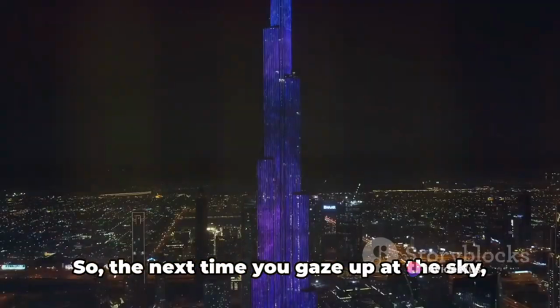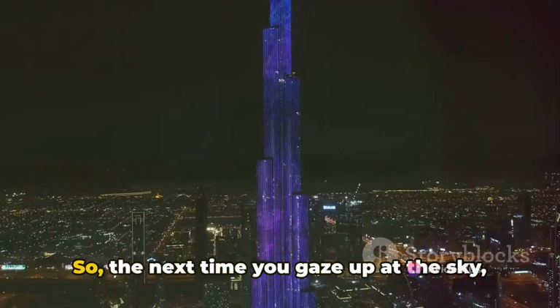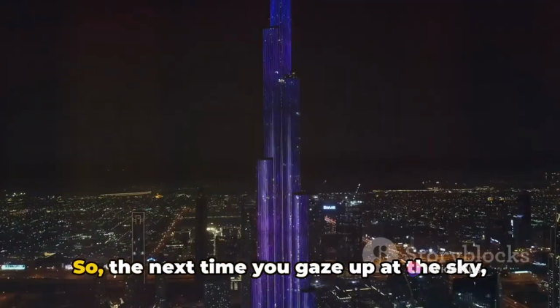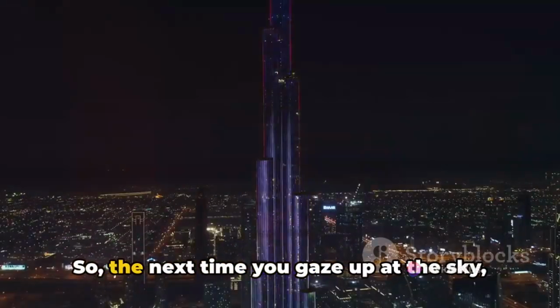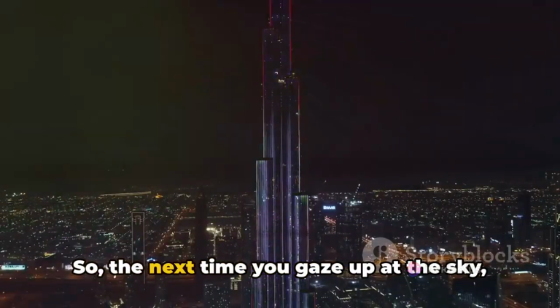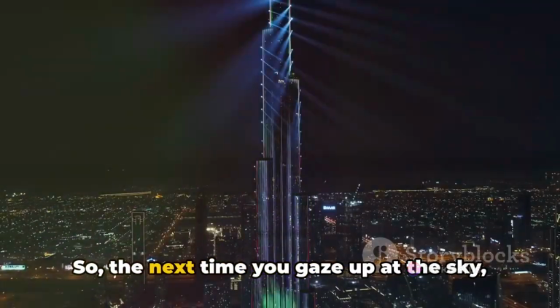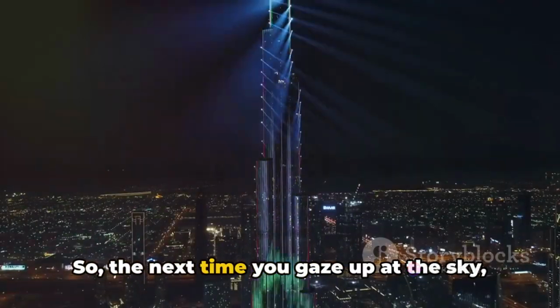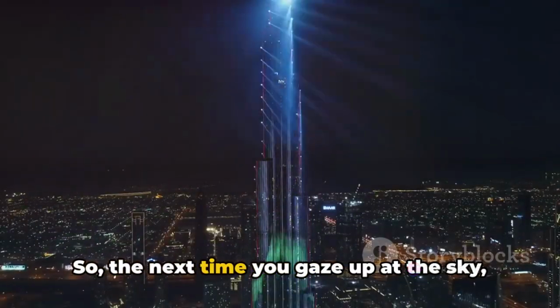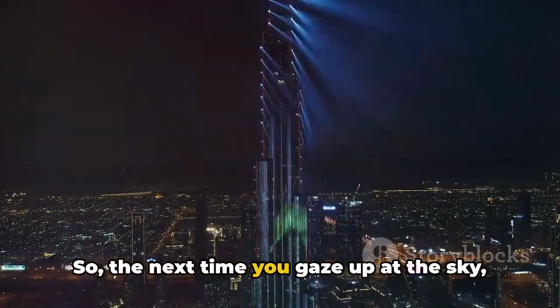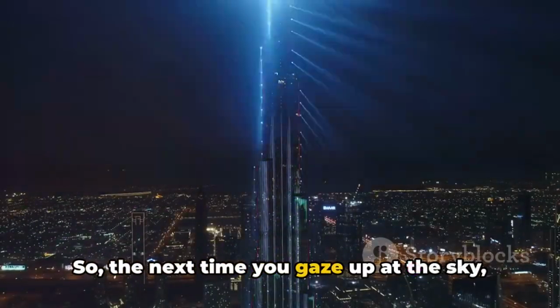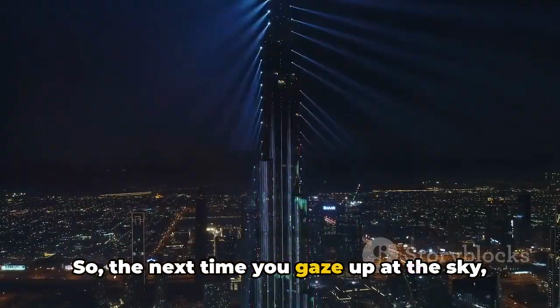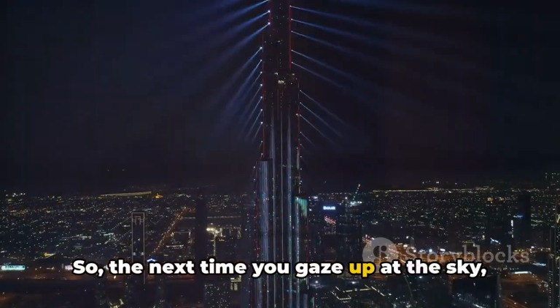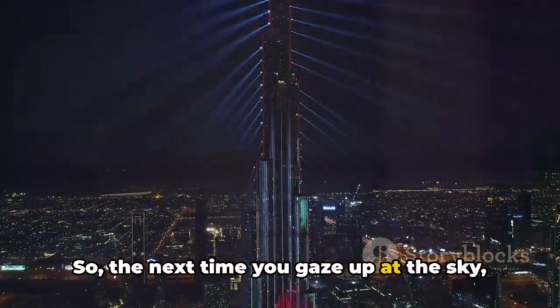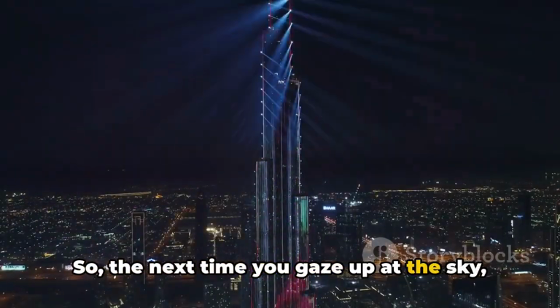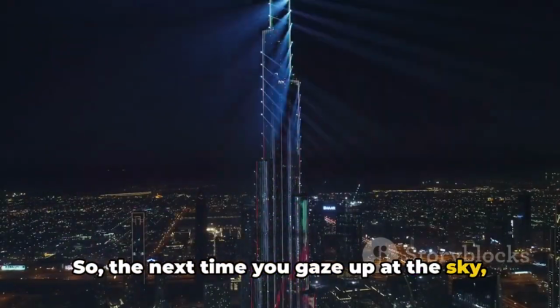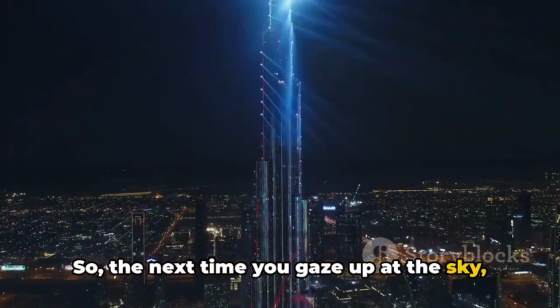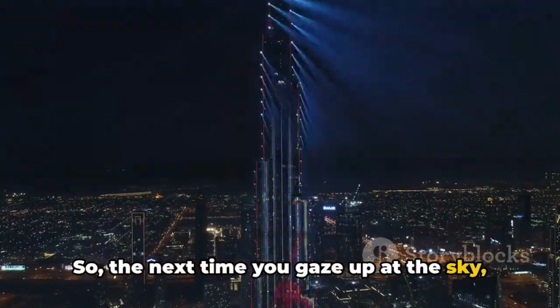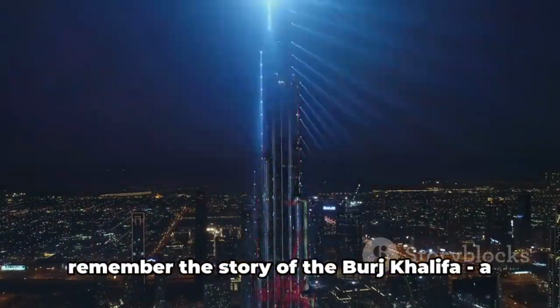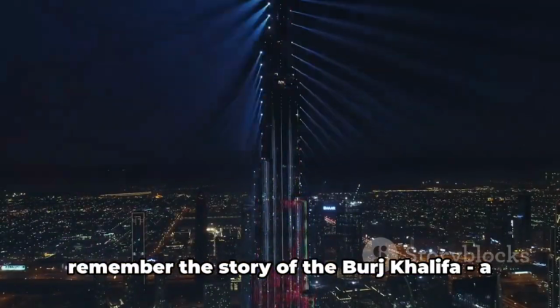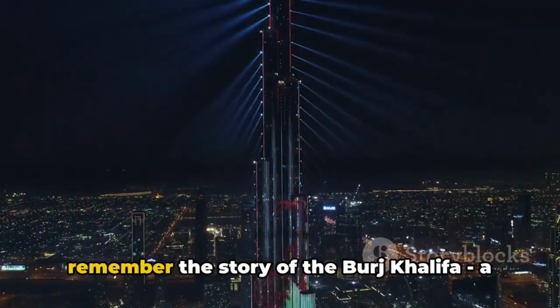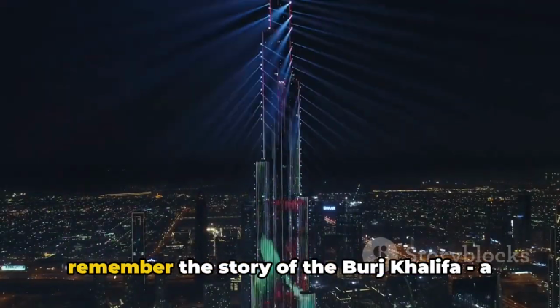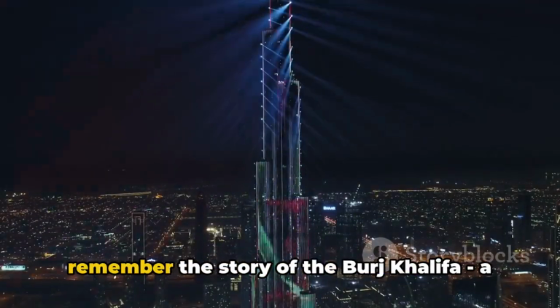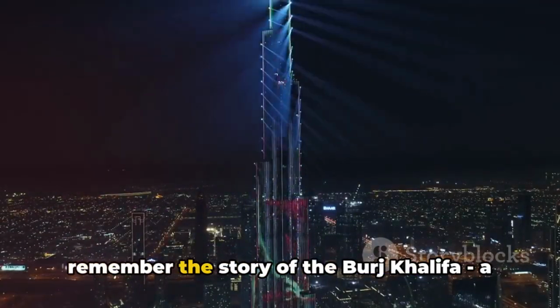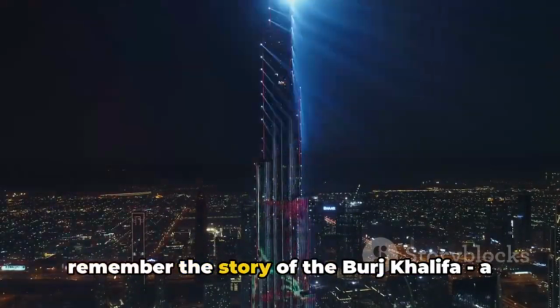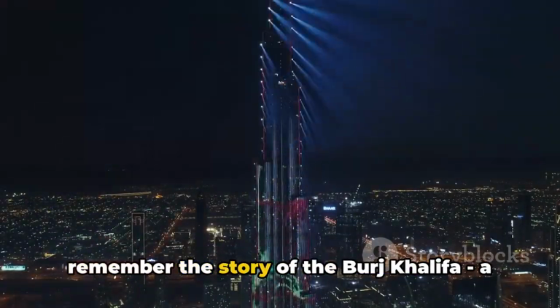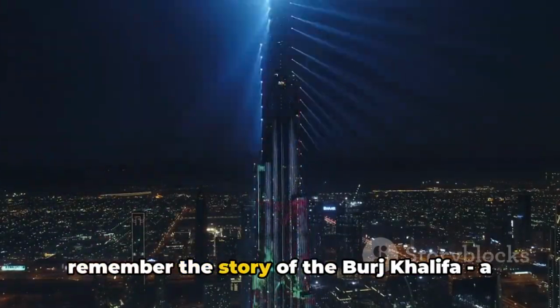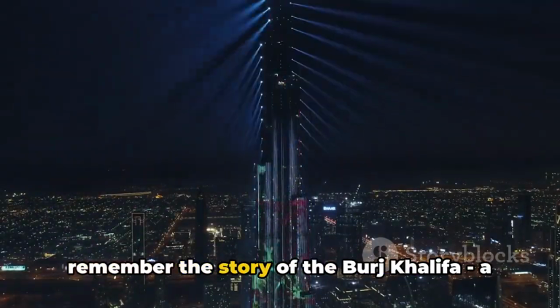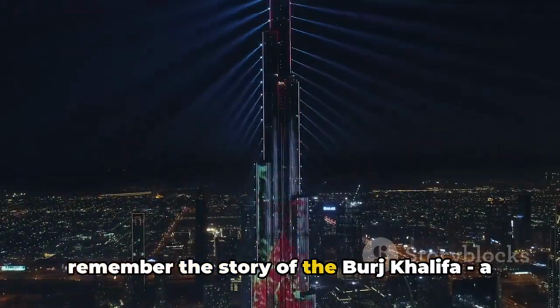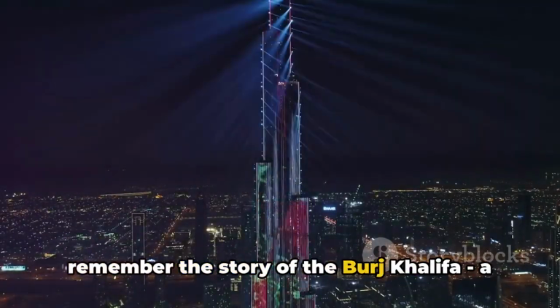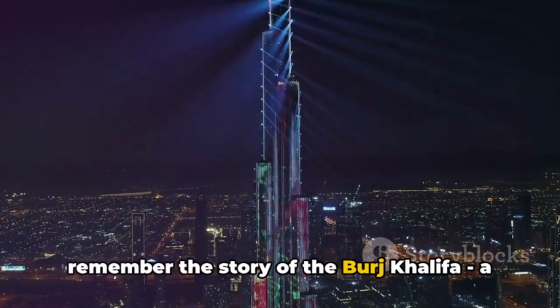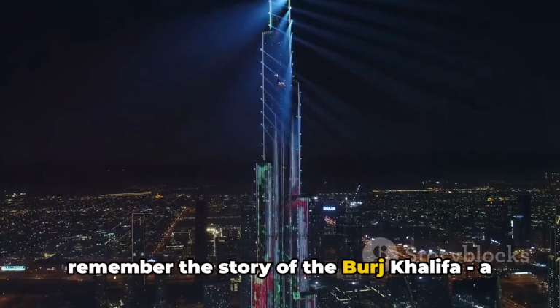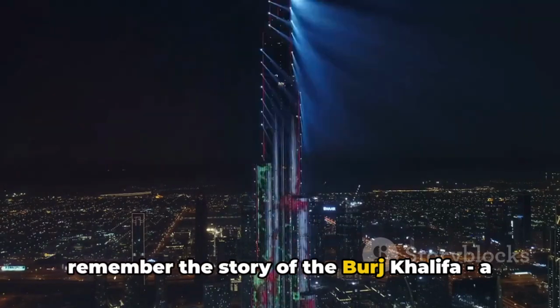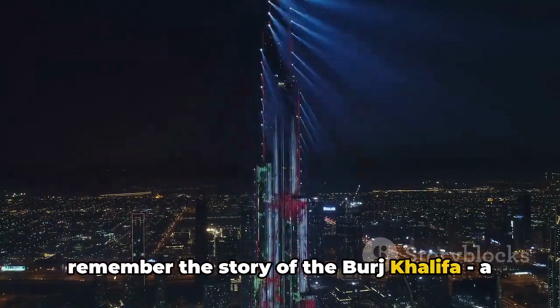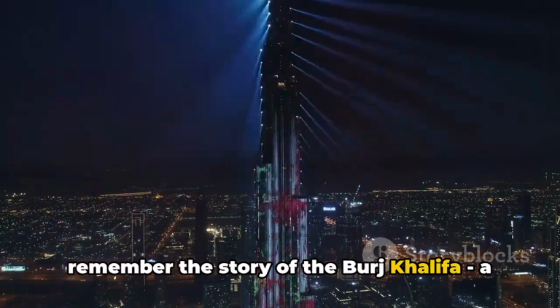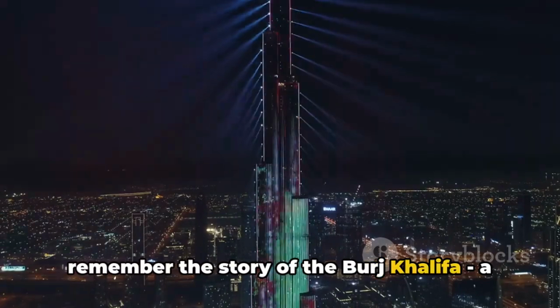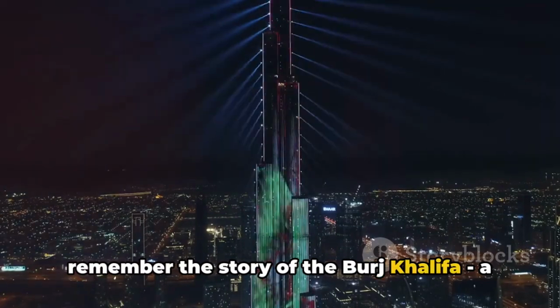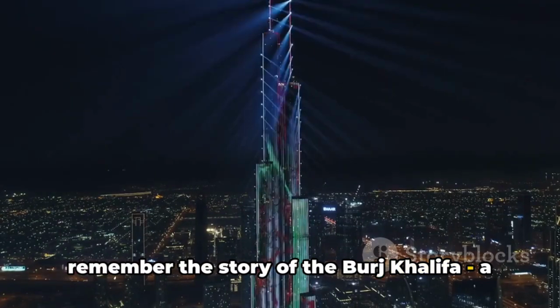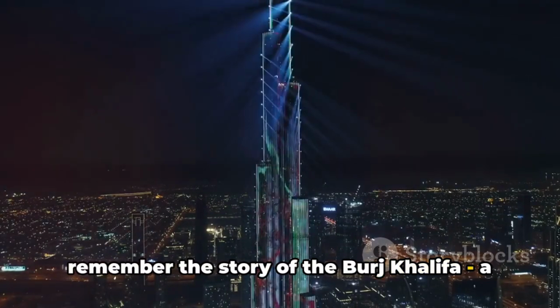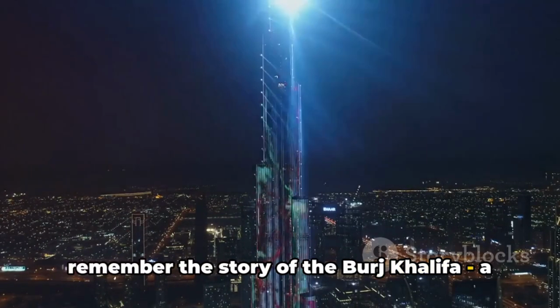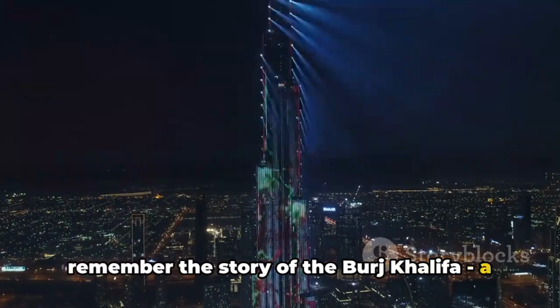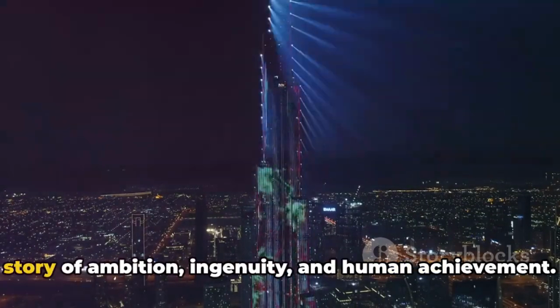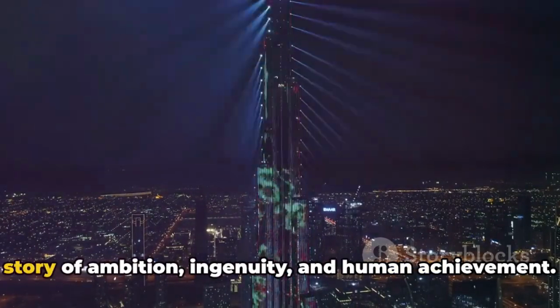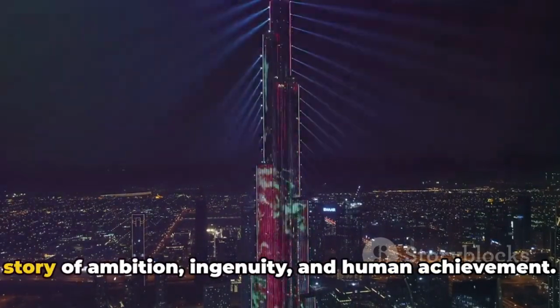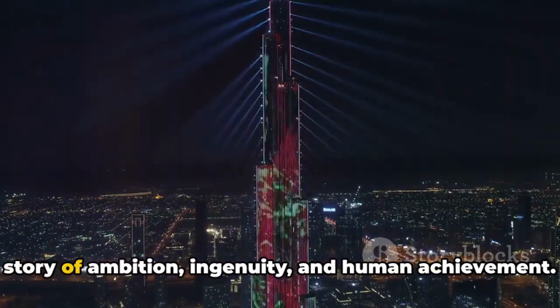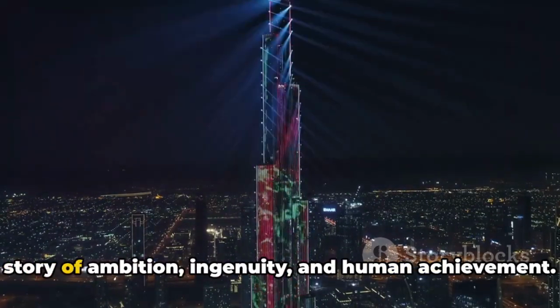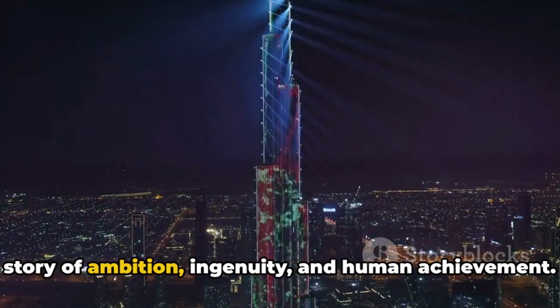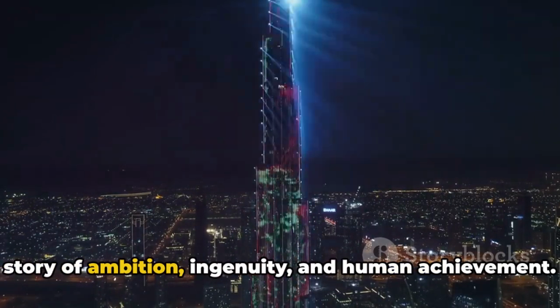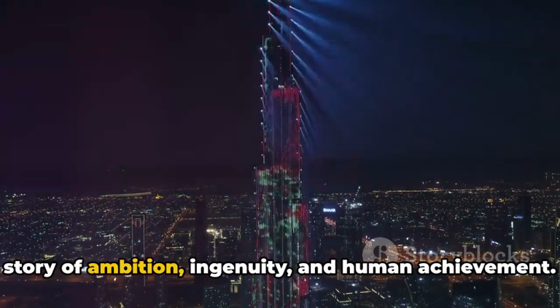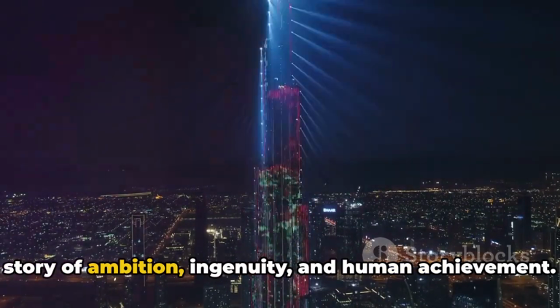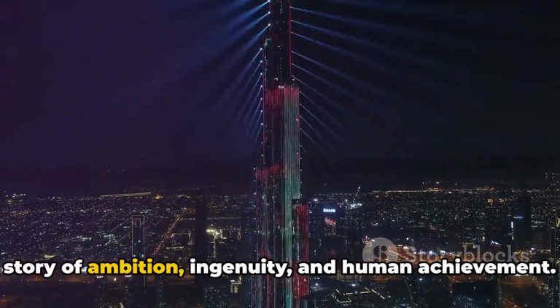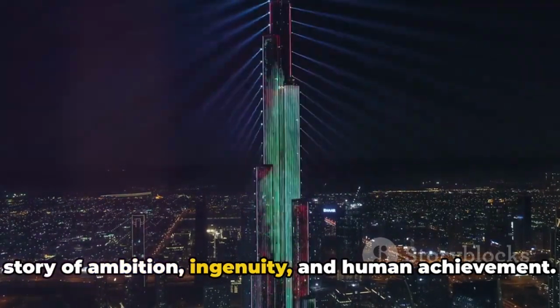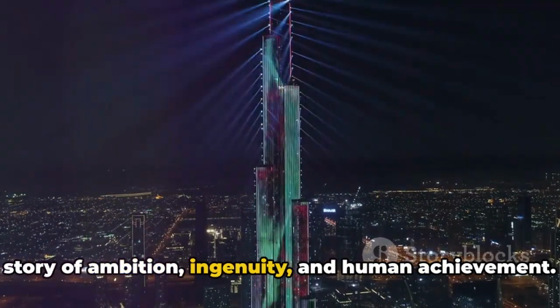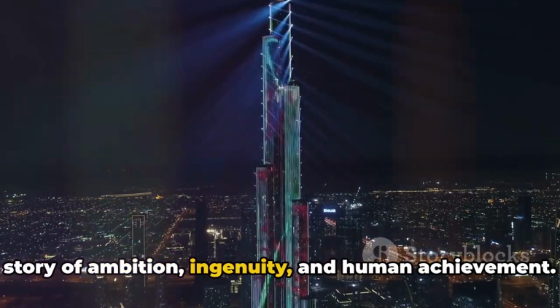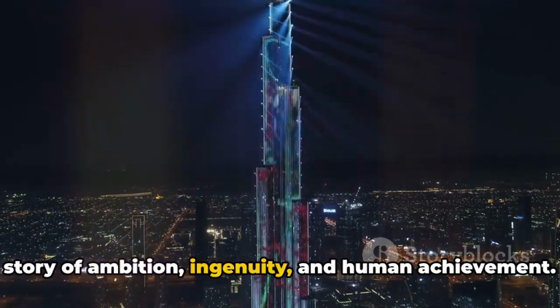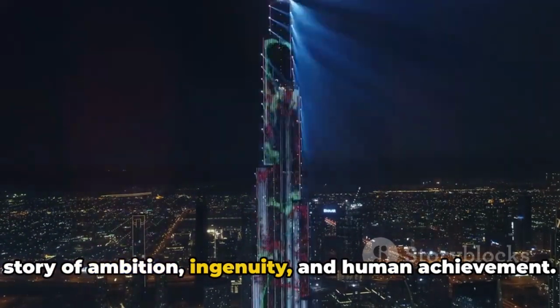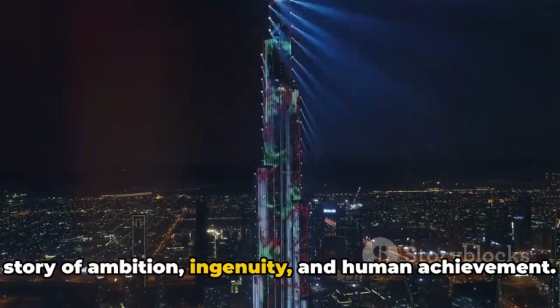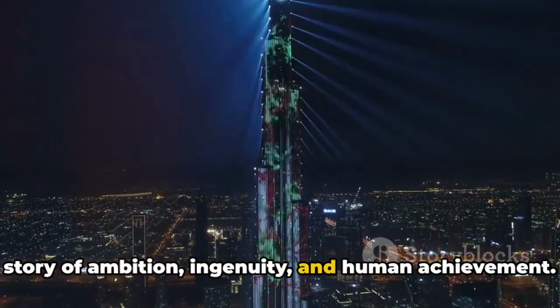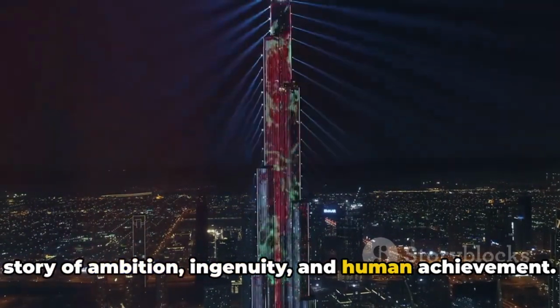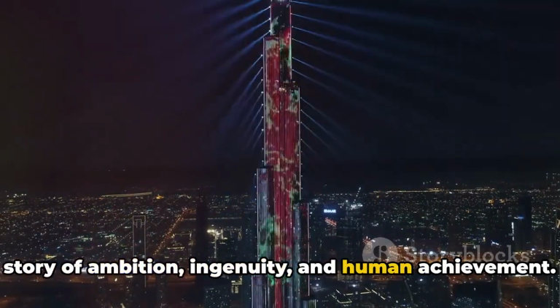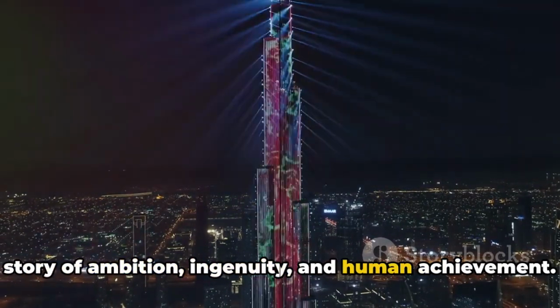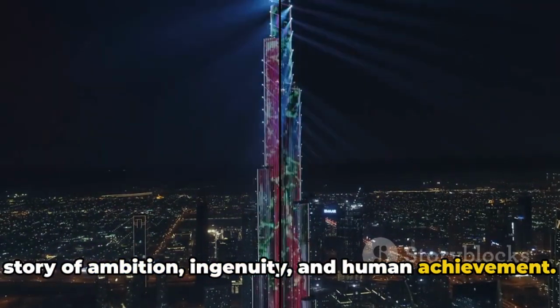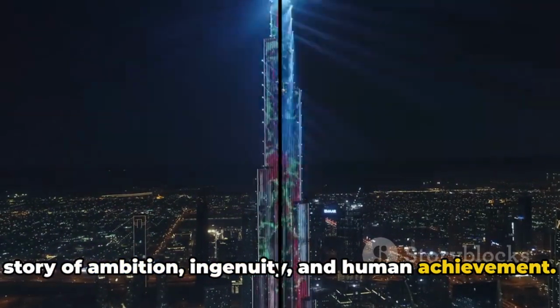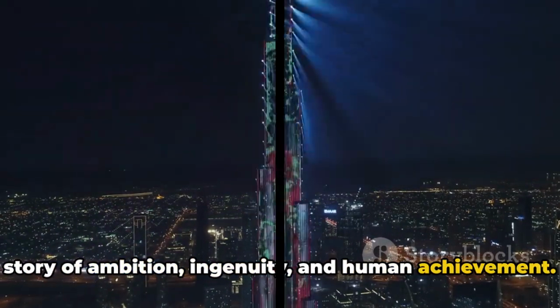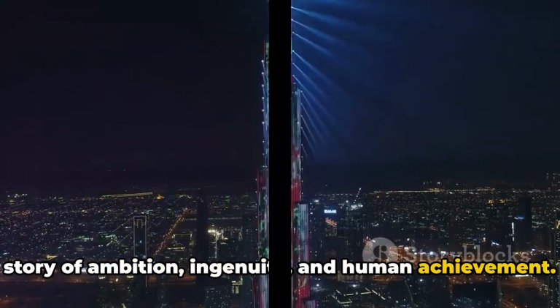So the next time you gaze up at the sky, remember the story of the Burj Khalifa — a story of ambition, ingenuity, and human achievement.